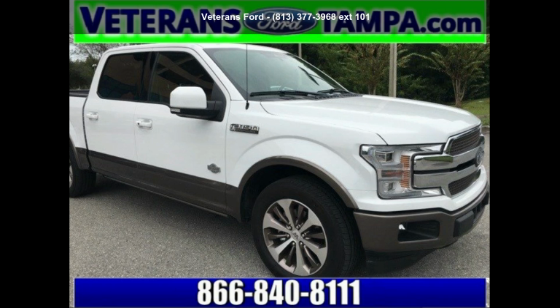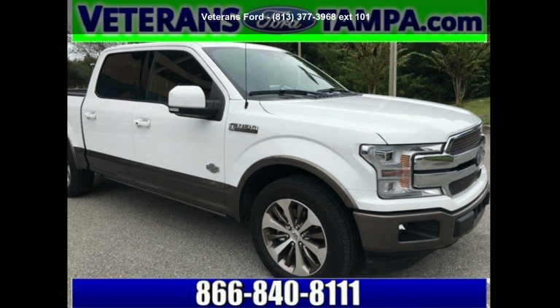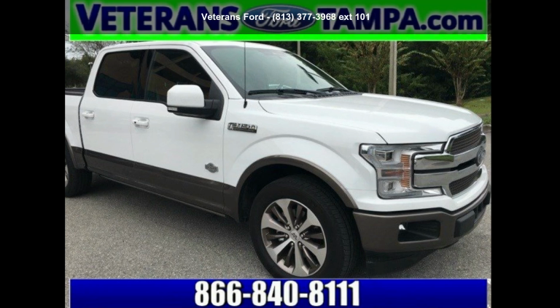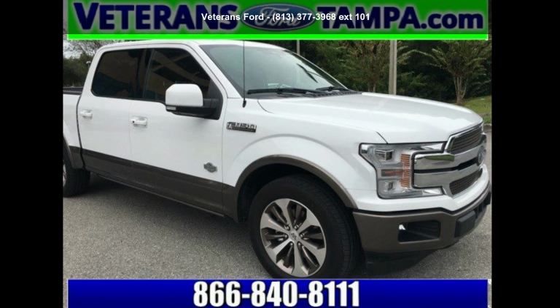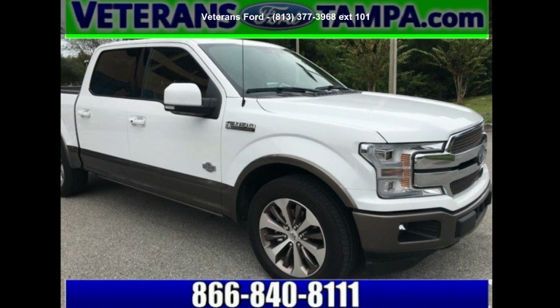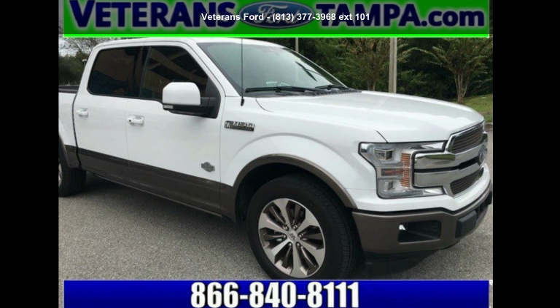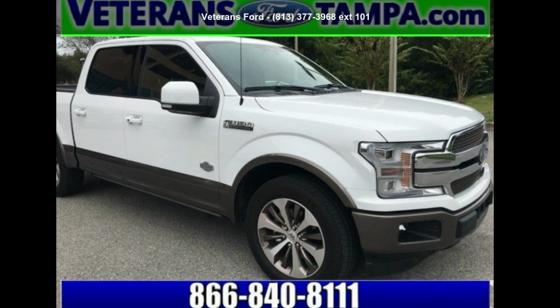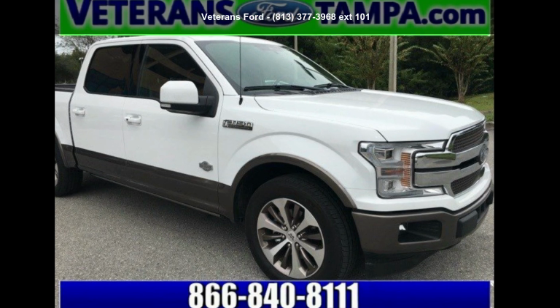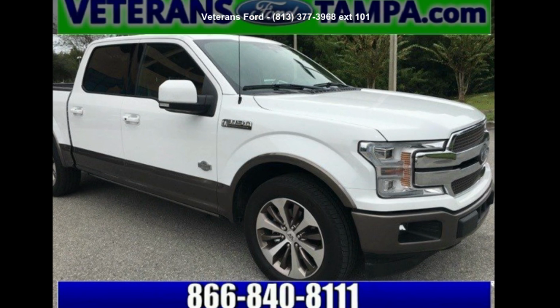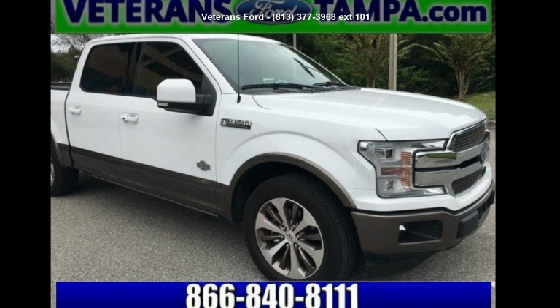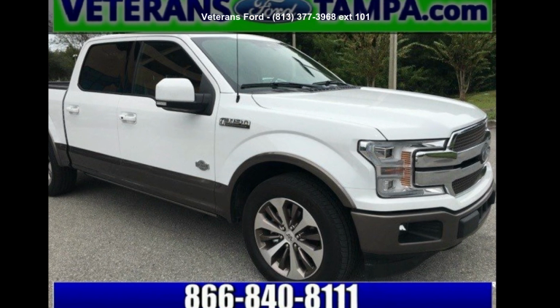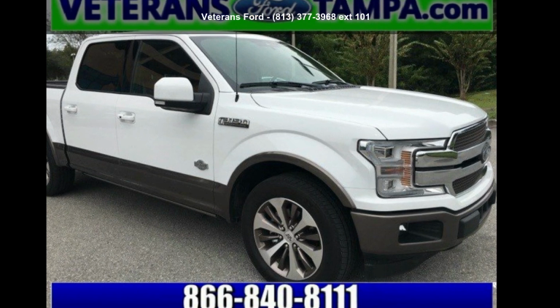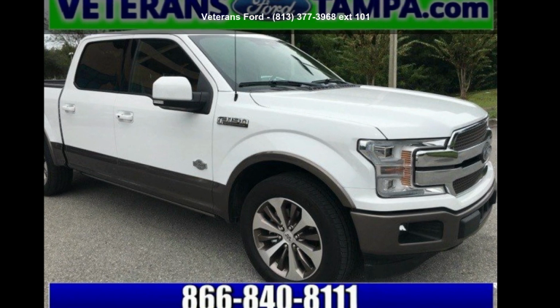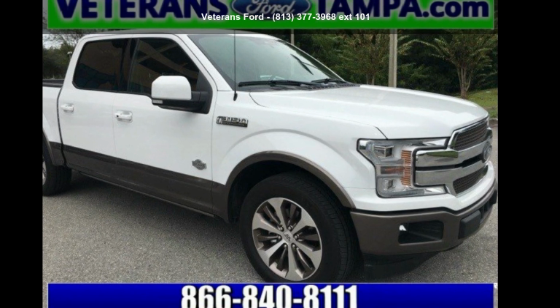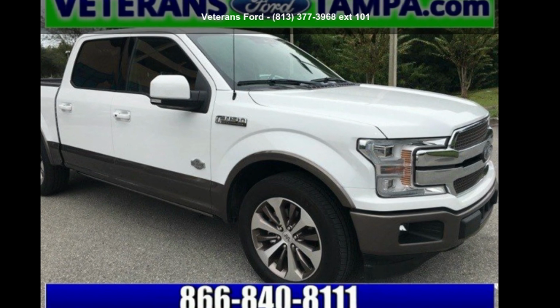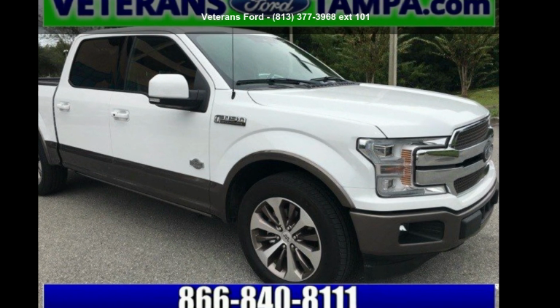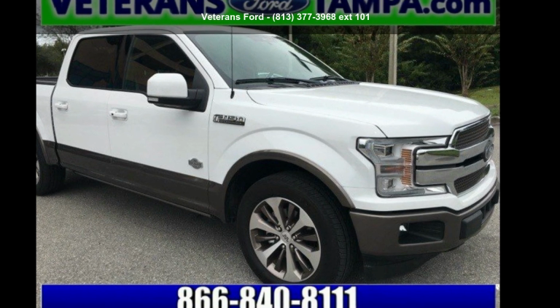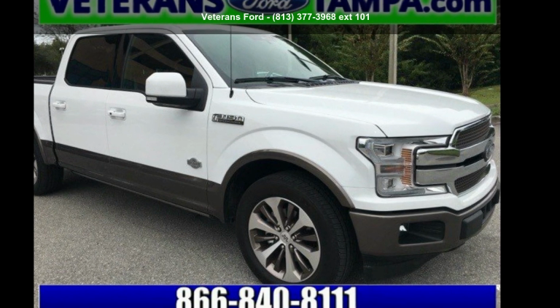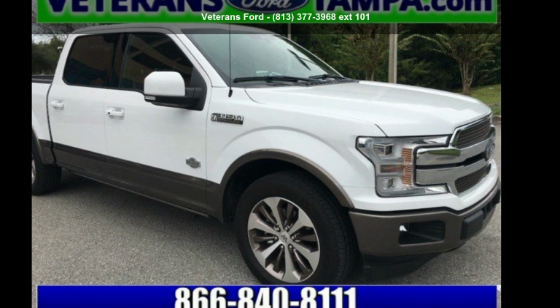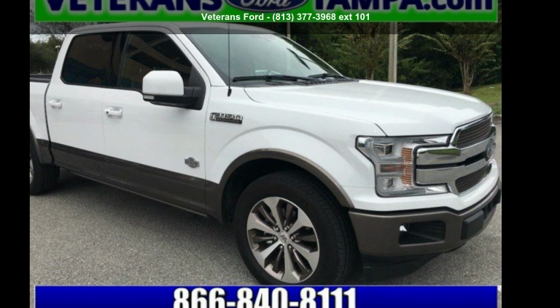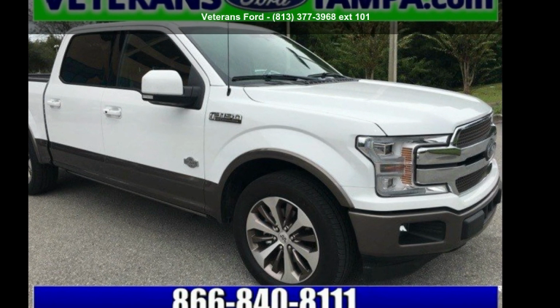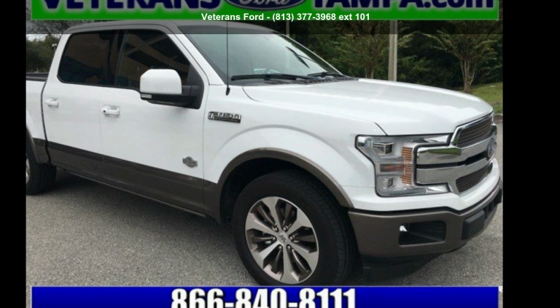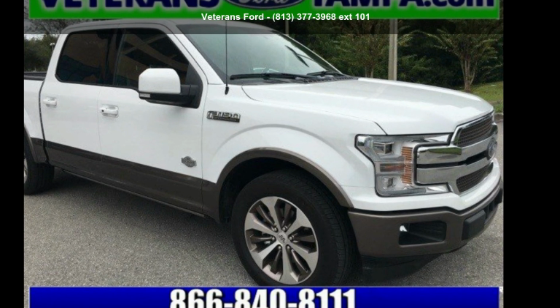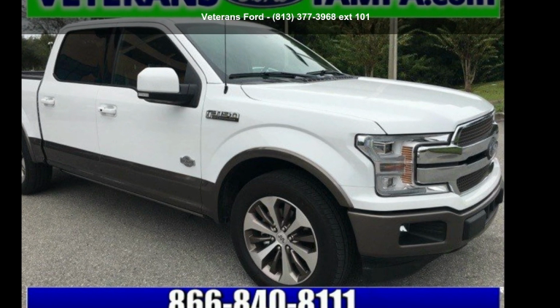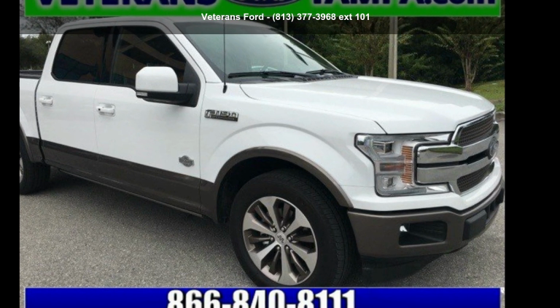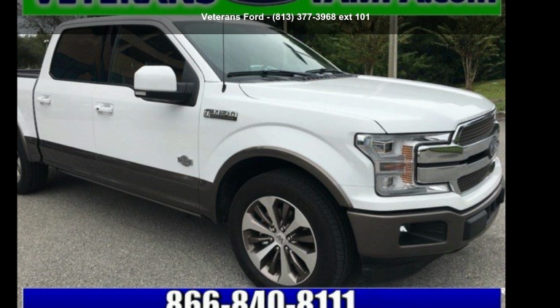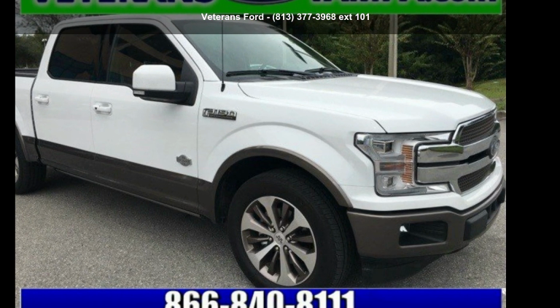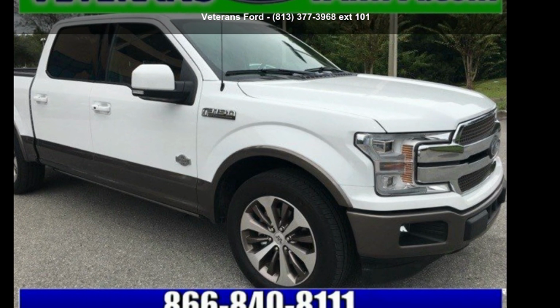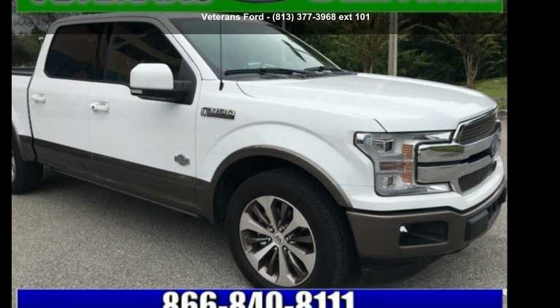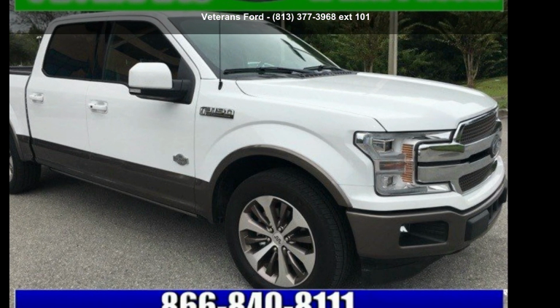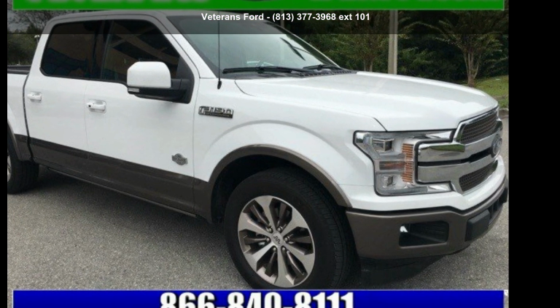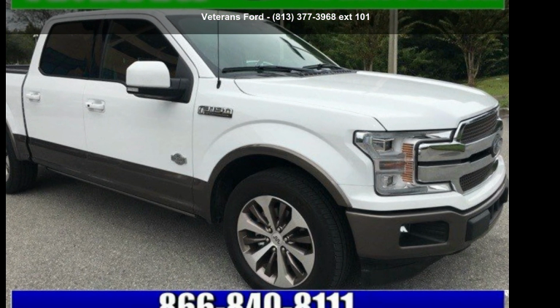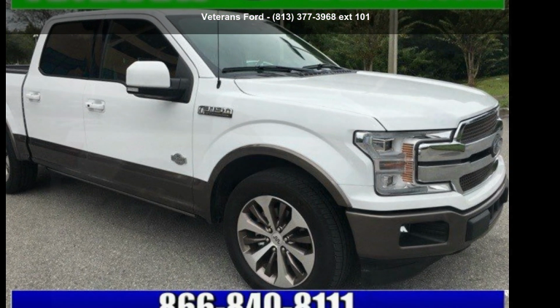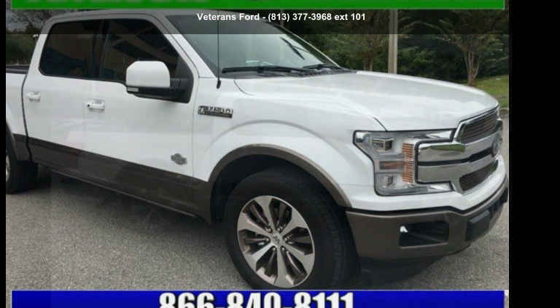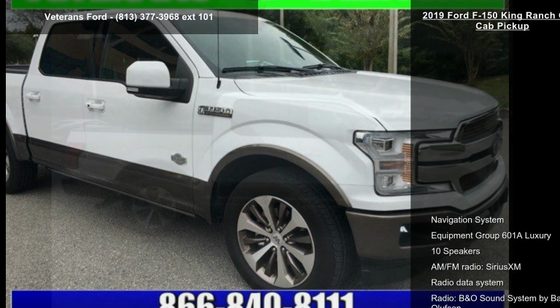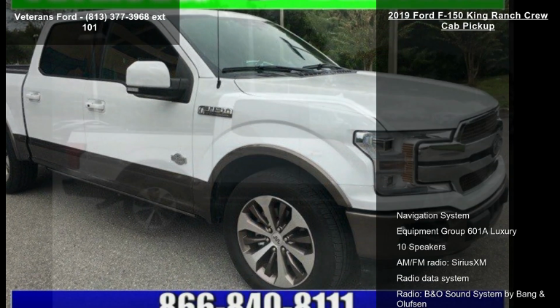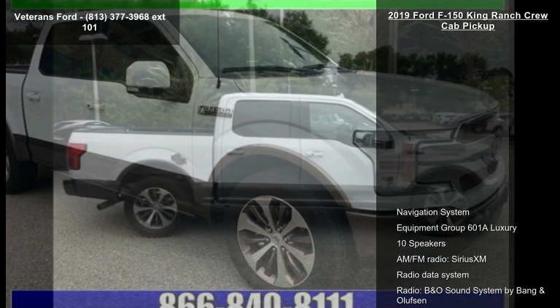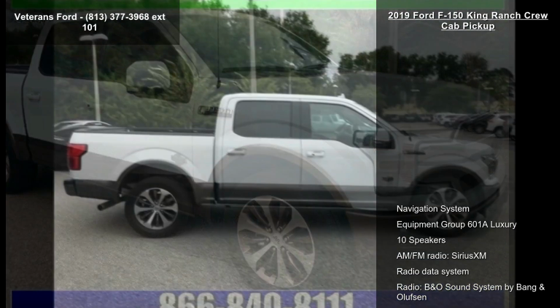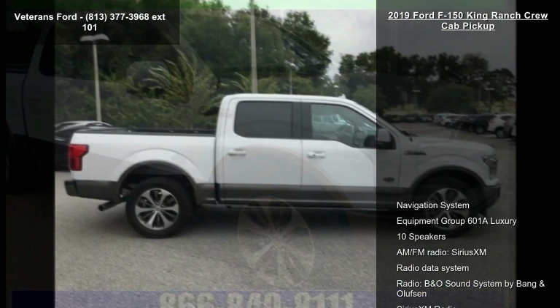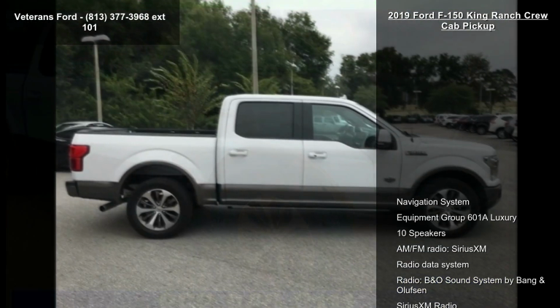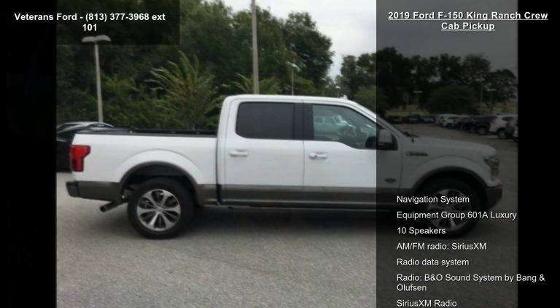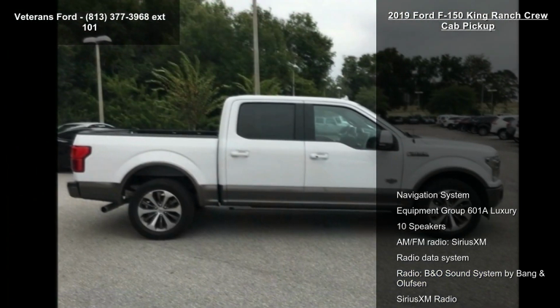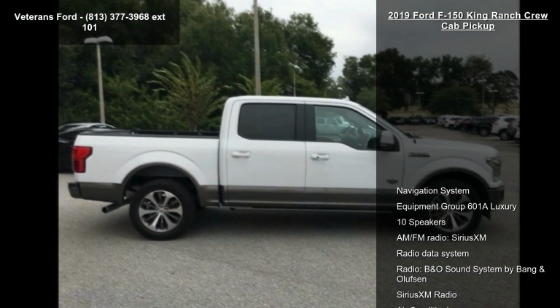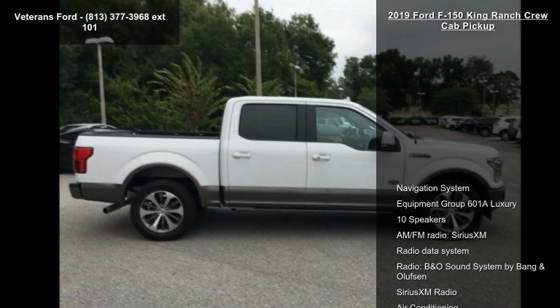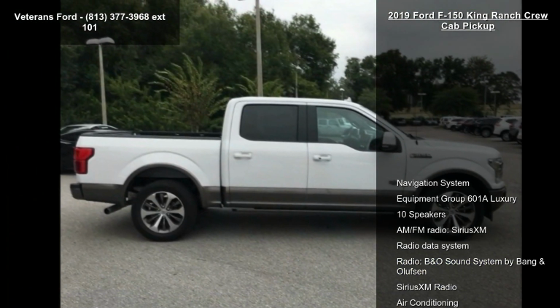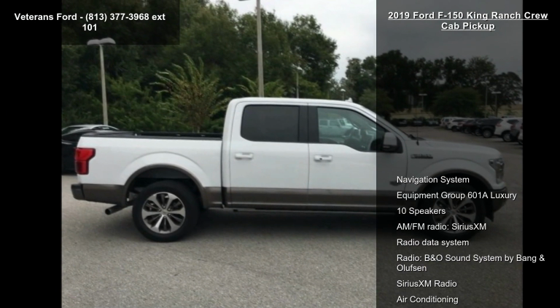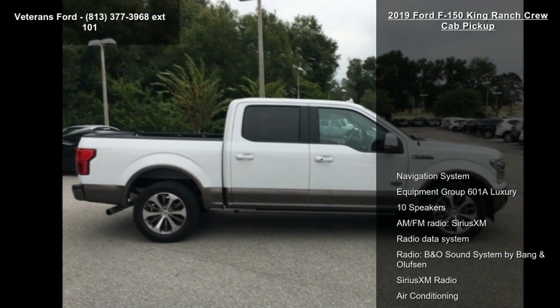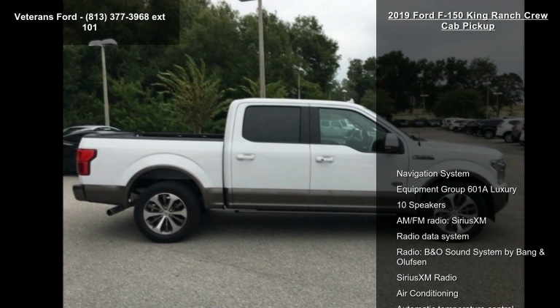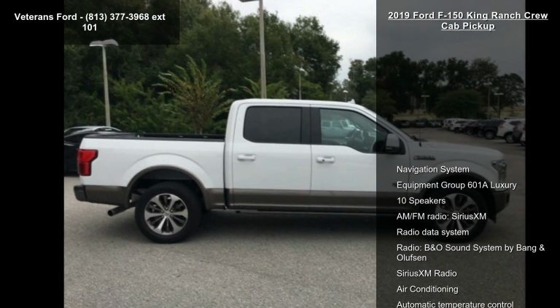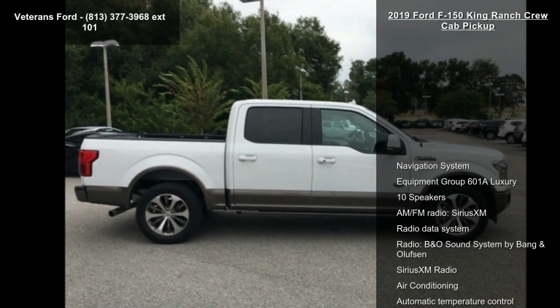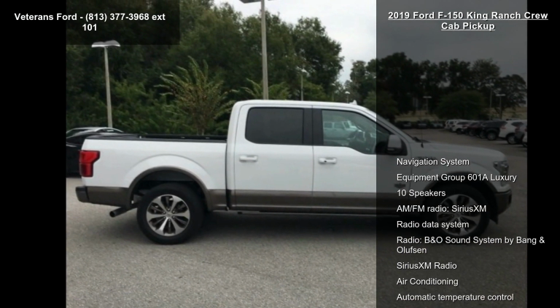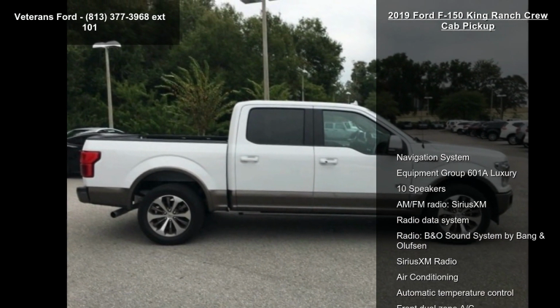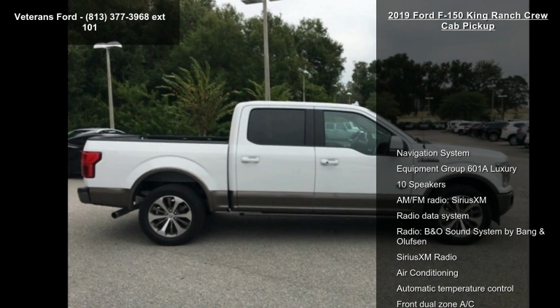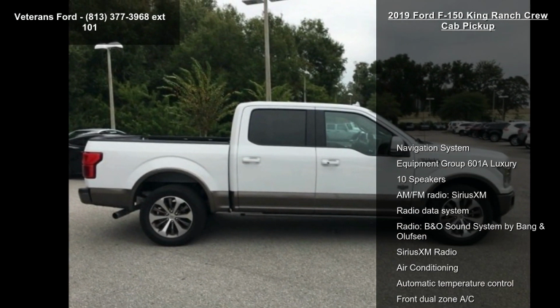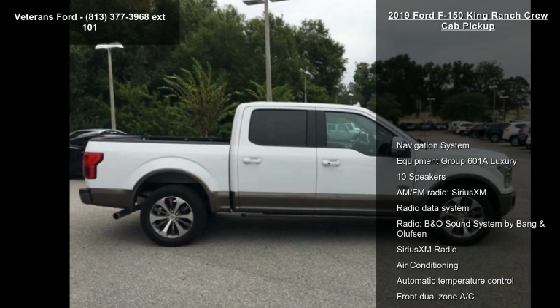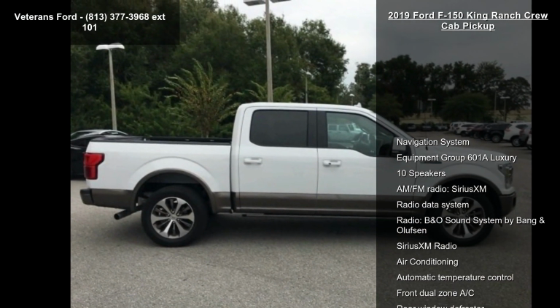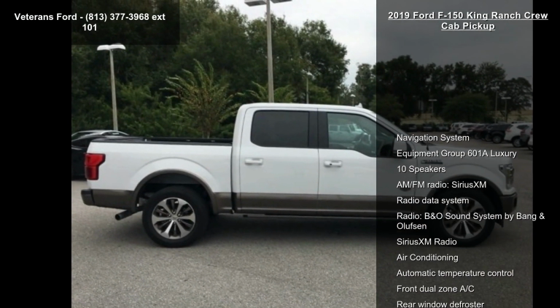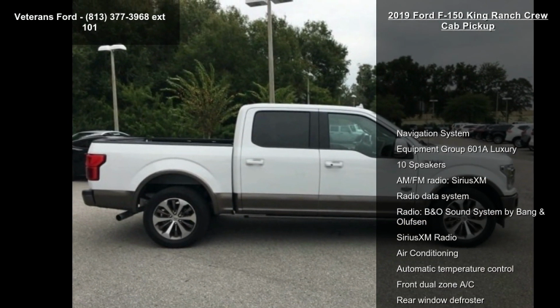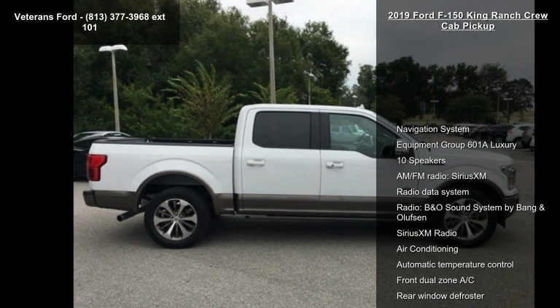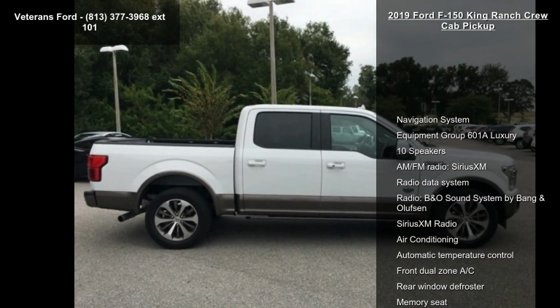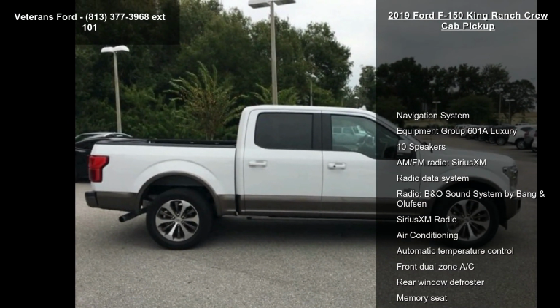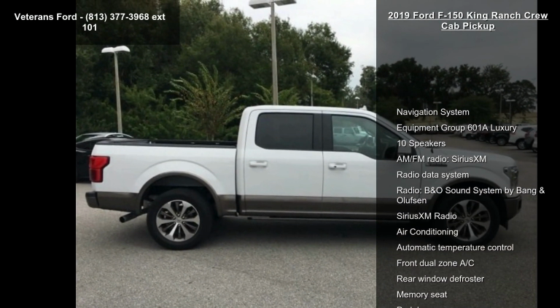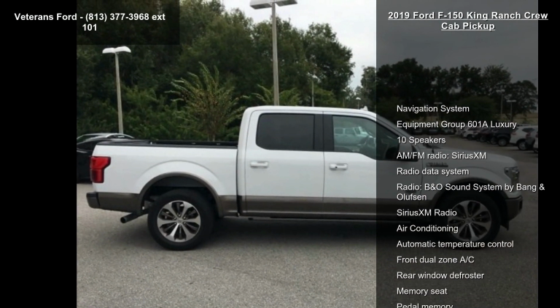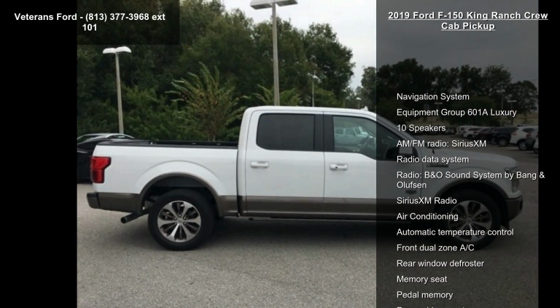Arrive in style with this Ford 2019 F-150 King Ranch Crew Cab Pickup. This may be the set of wheels you've been looking for.